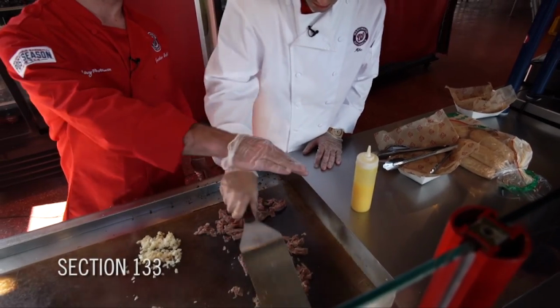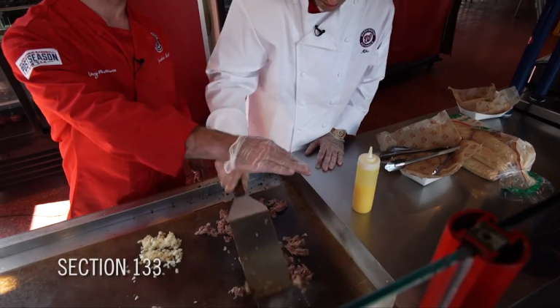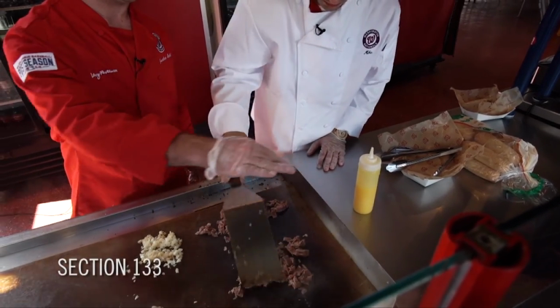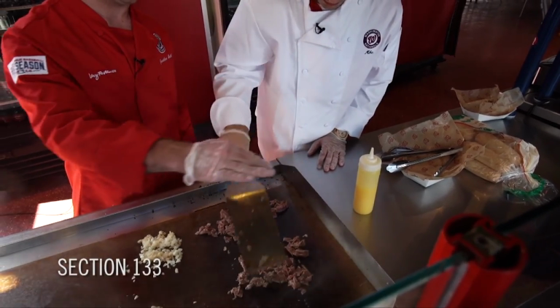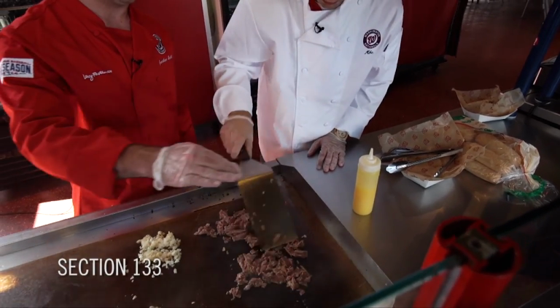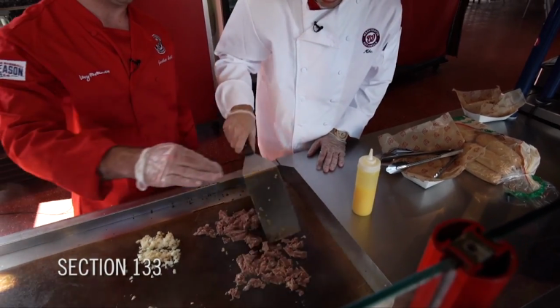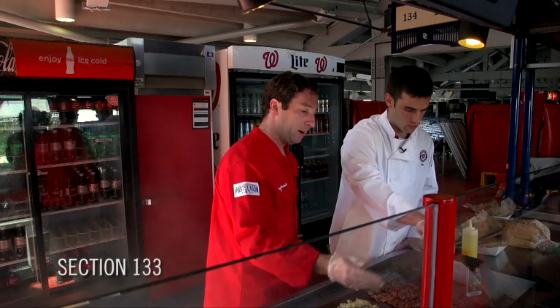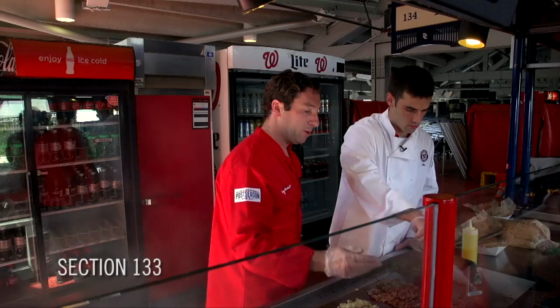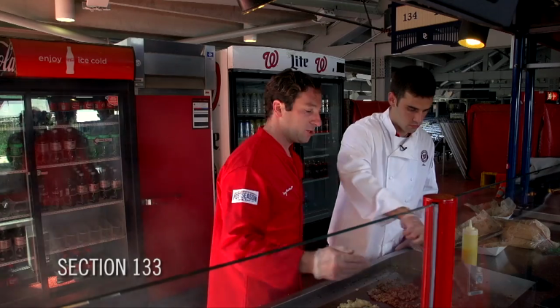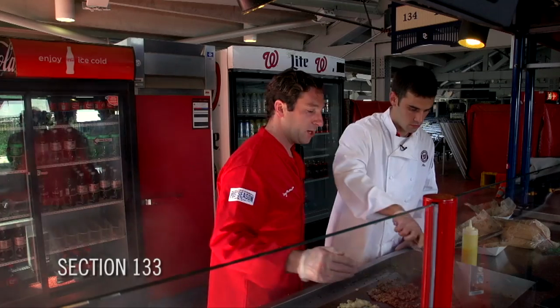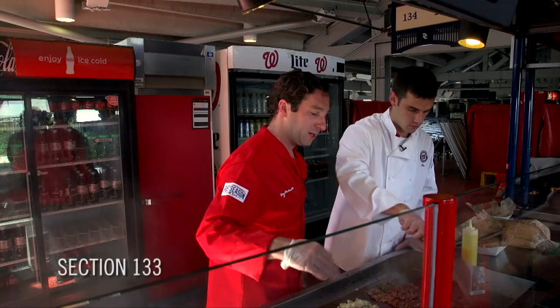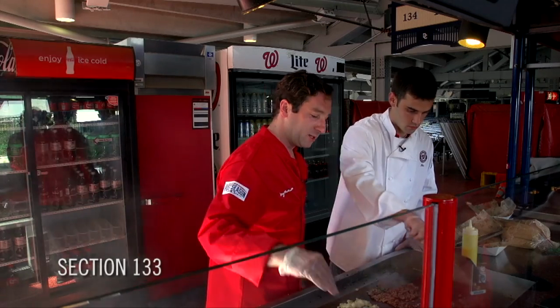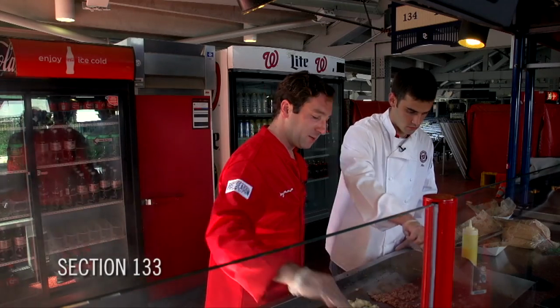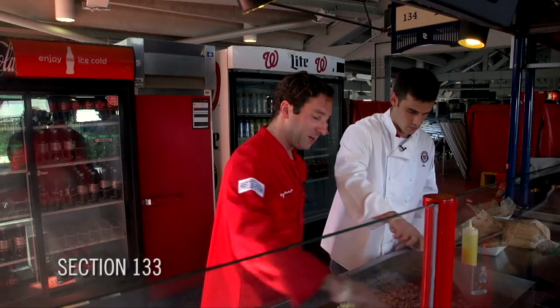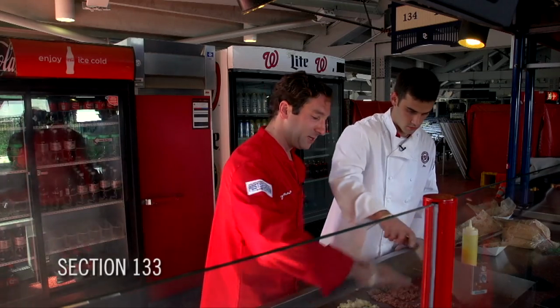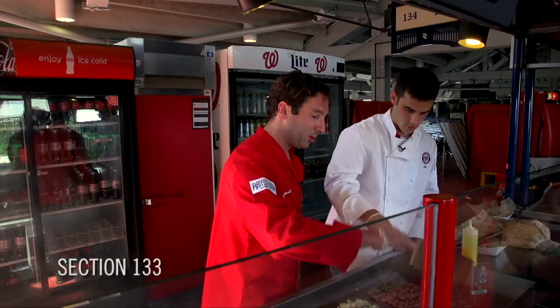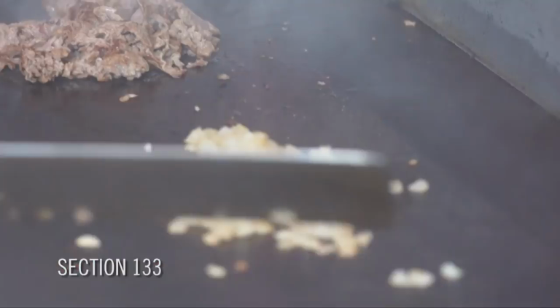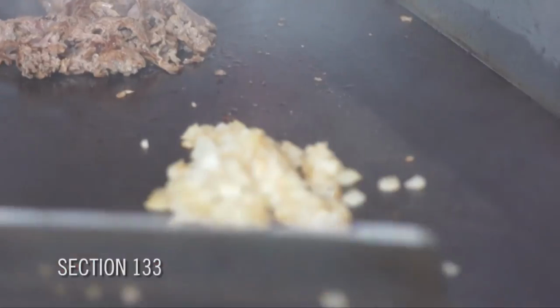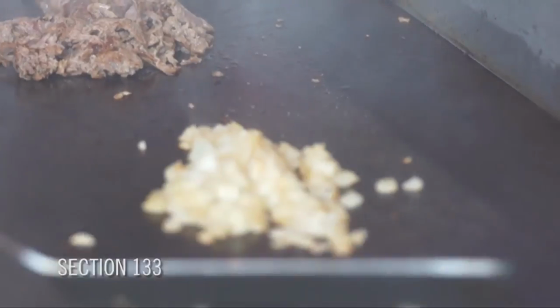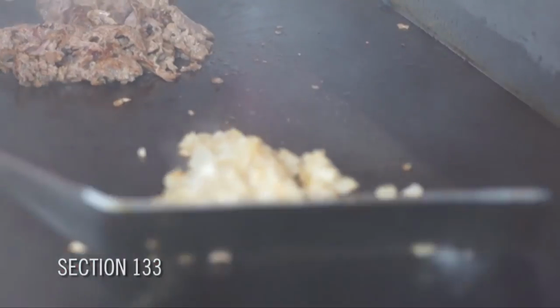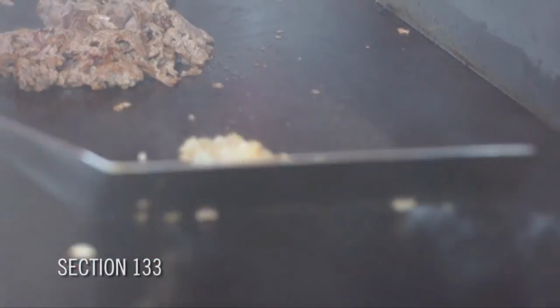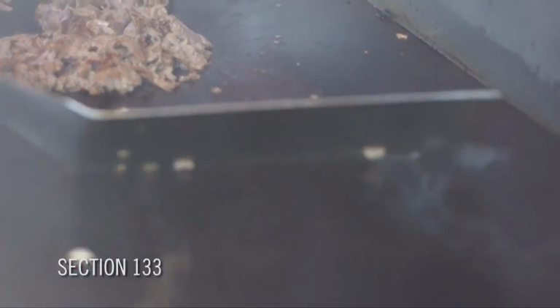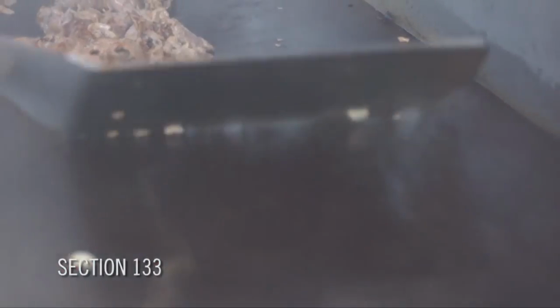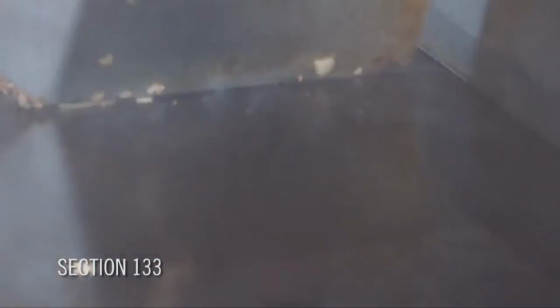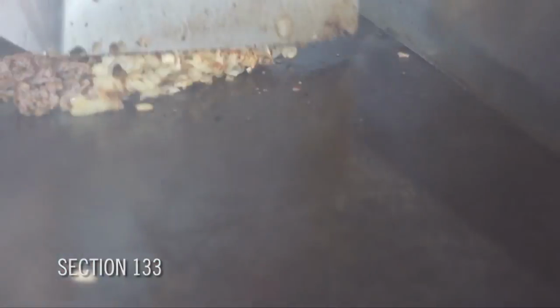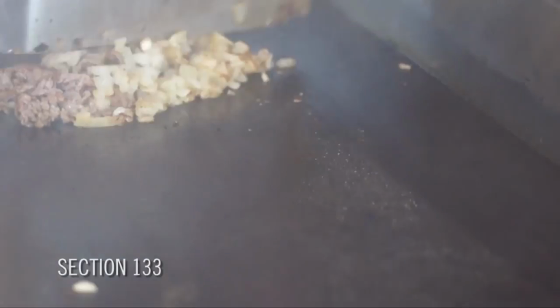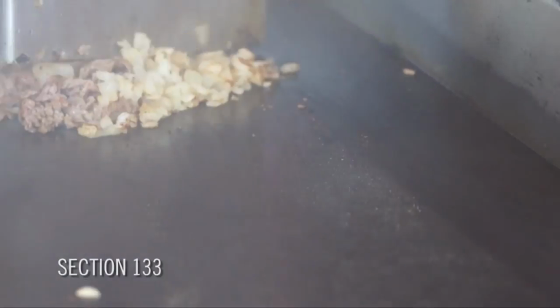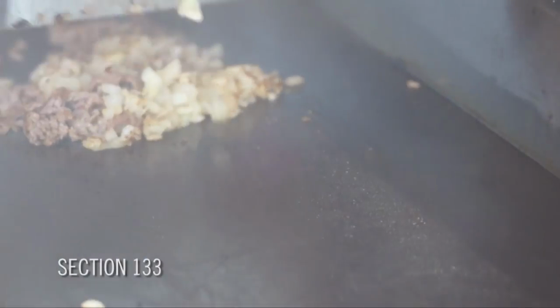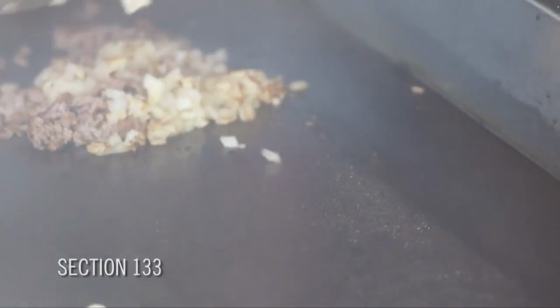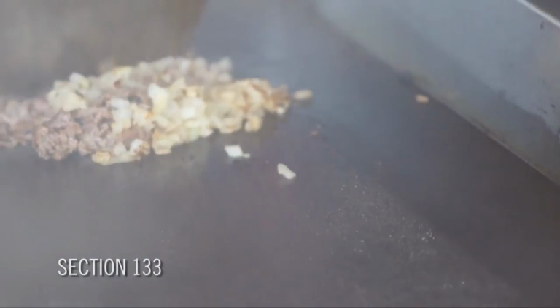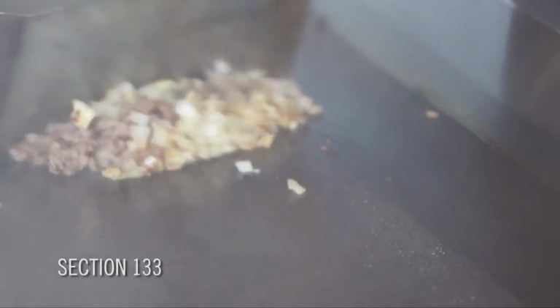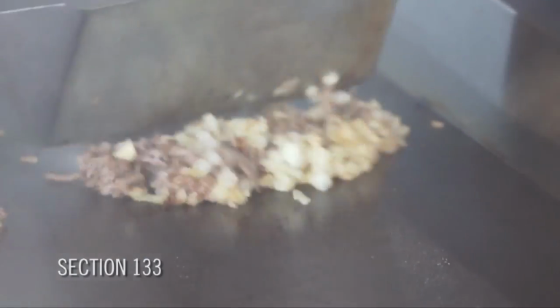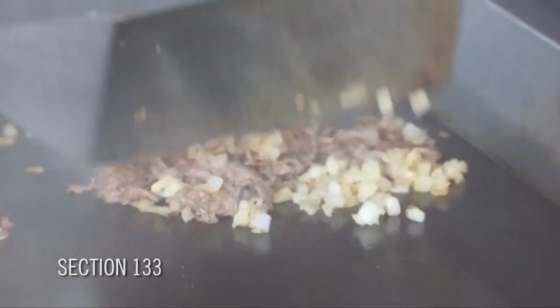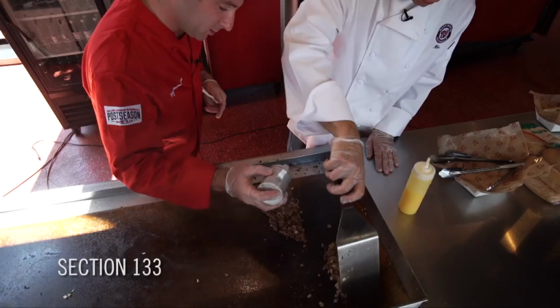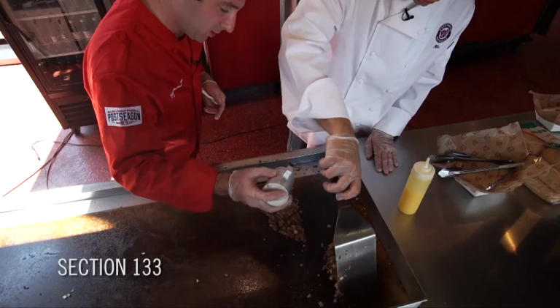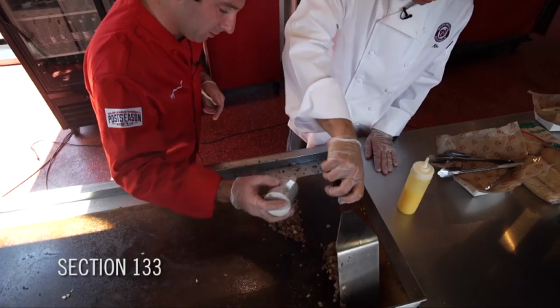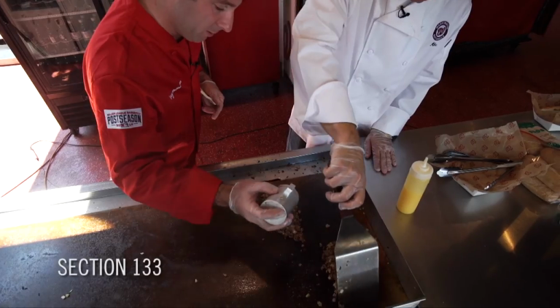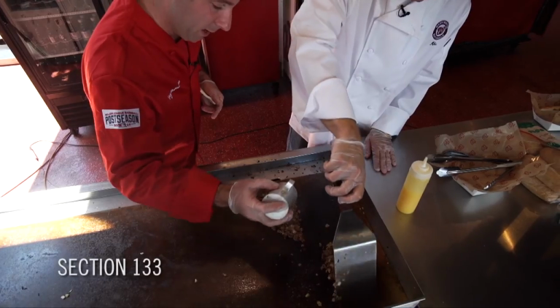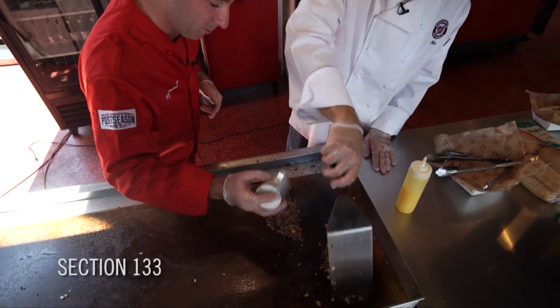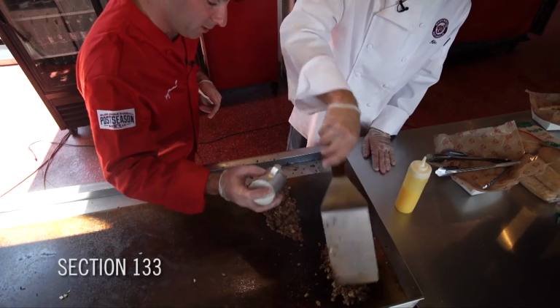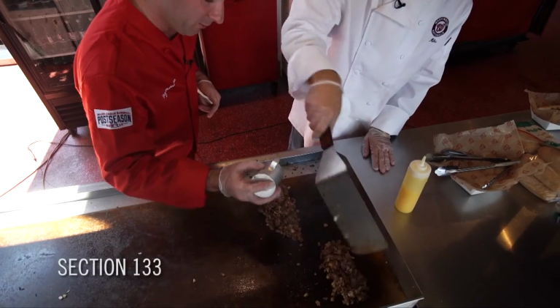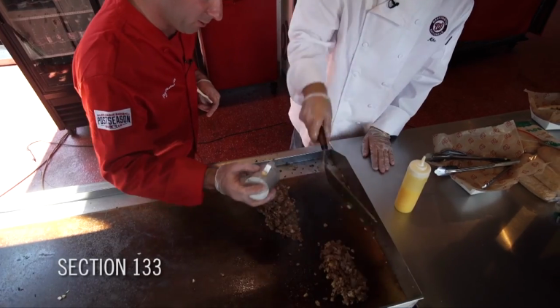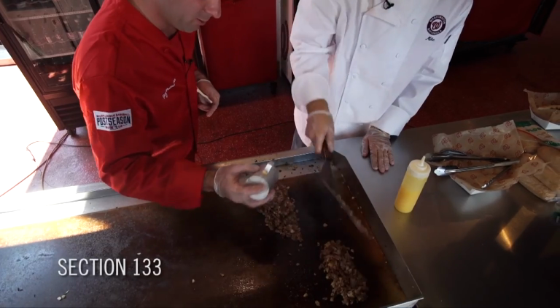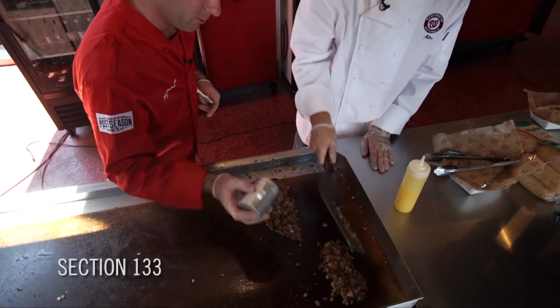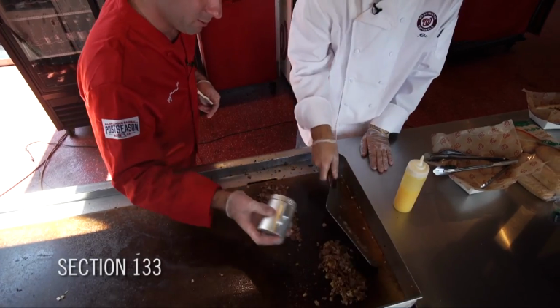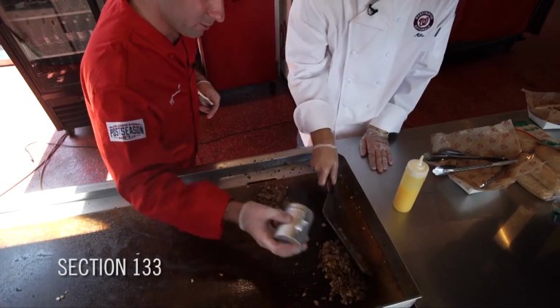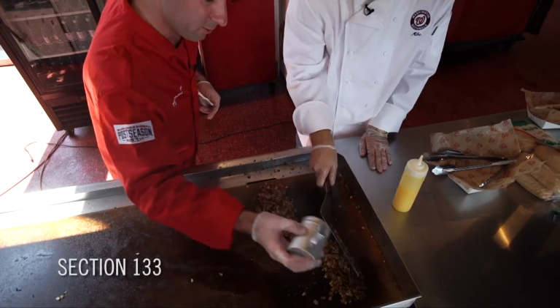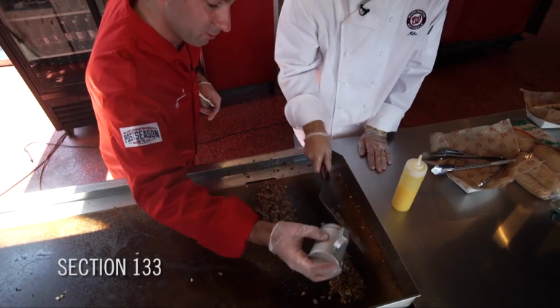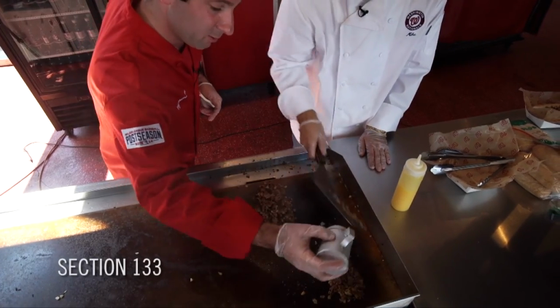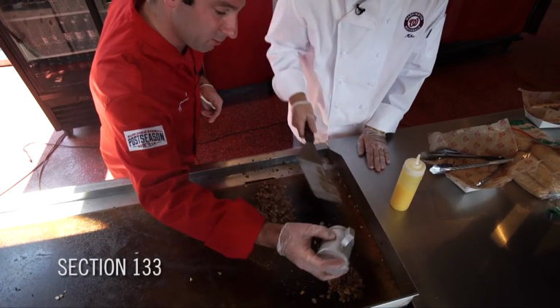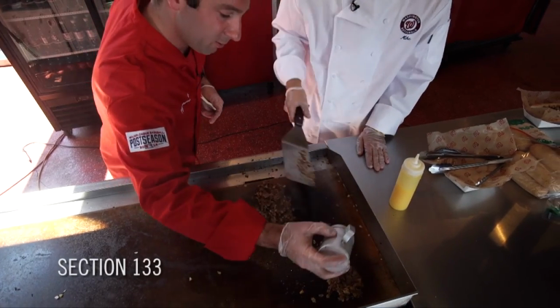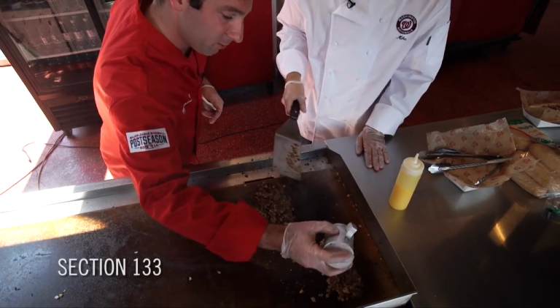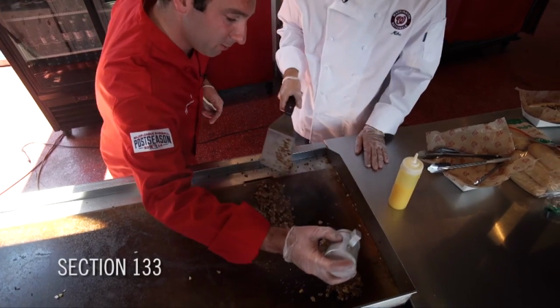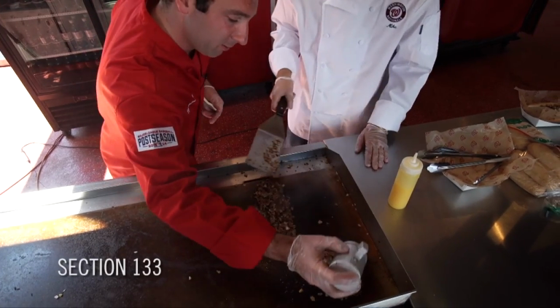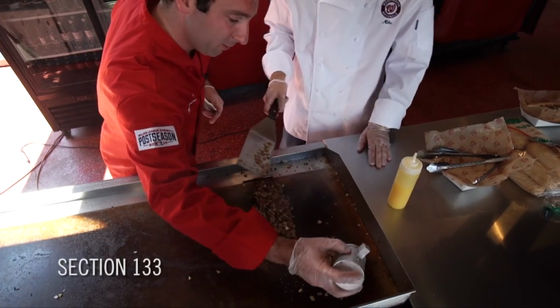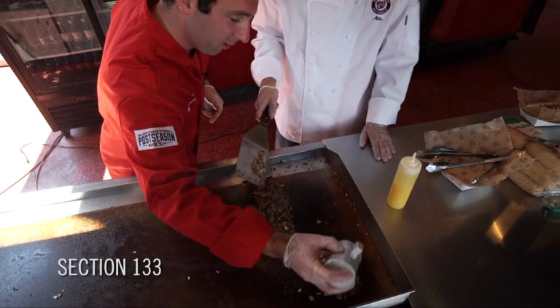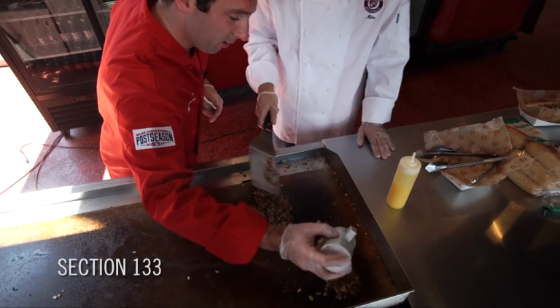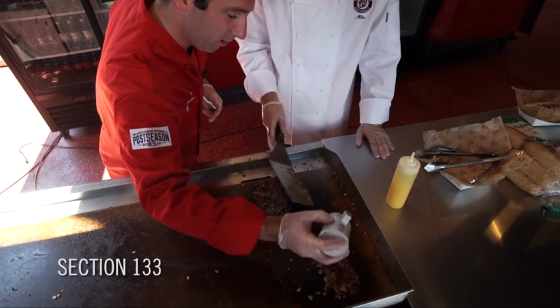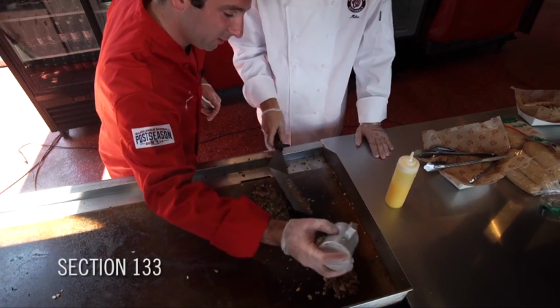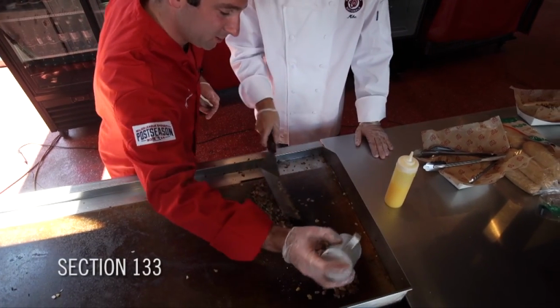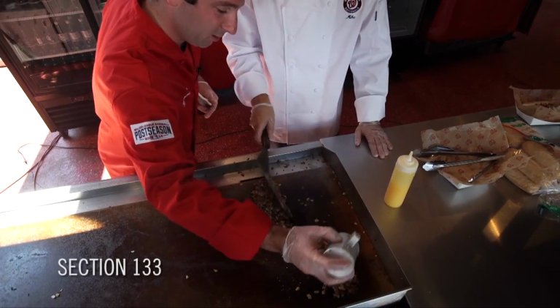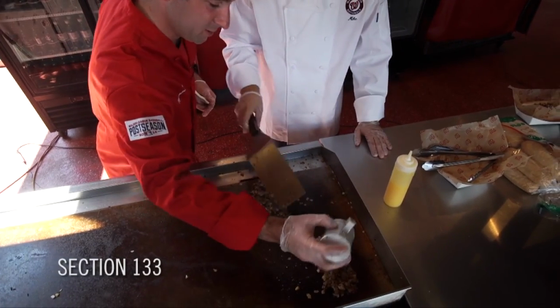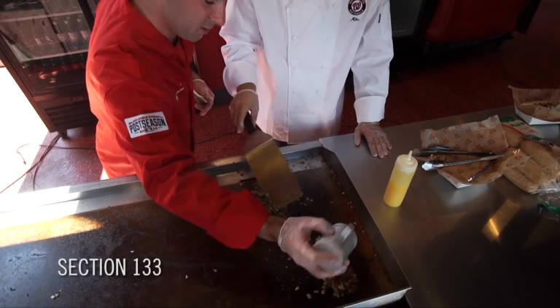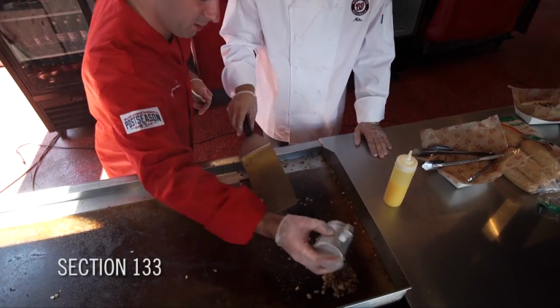Now scoop up those onions, mix them all together, get those onions going. A little salt and pepper never hurt anybody — no, it's always good.